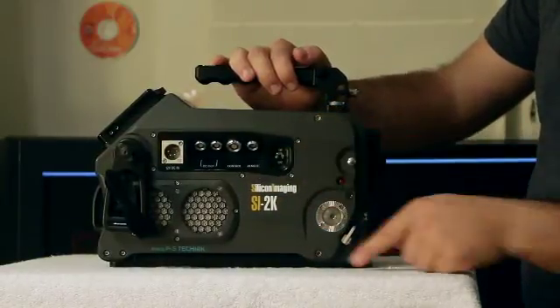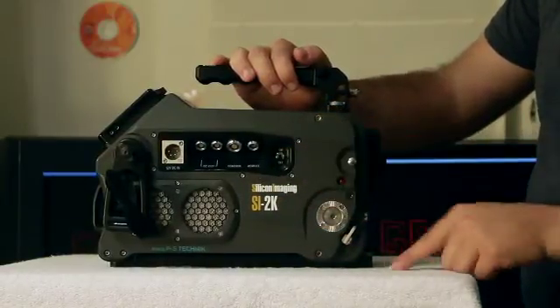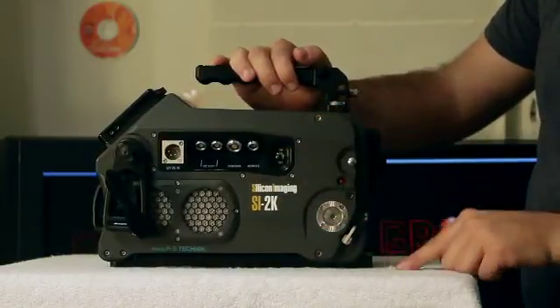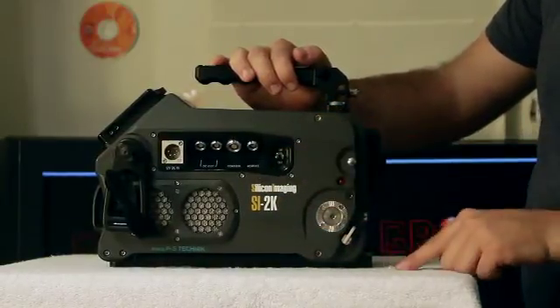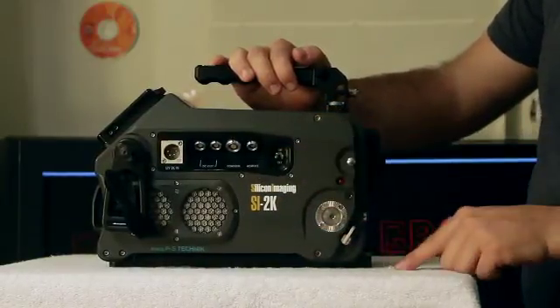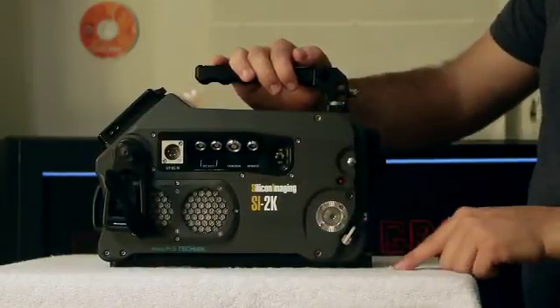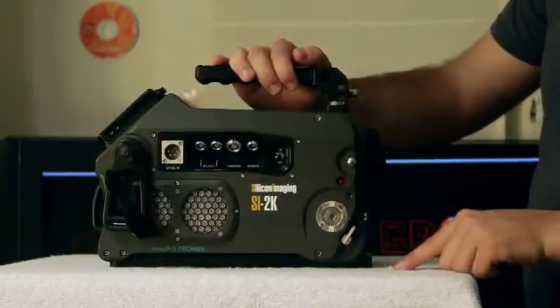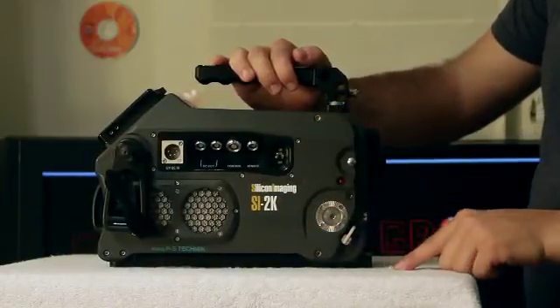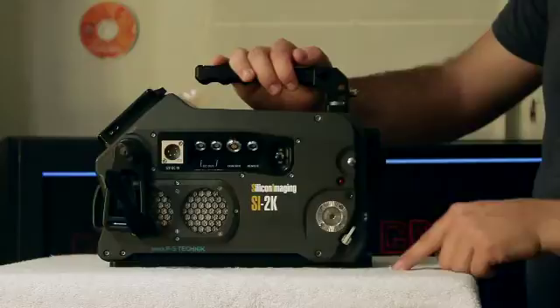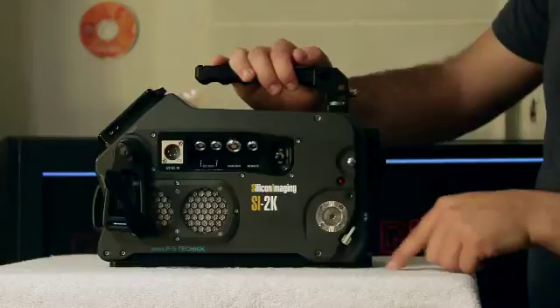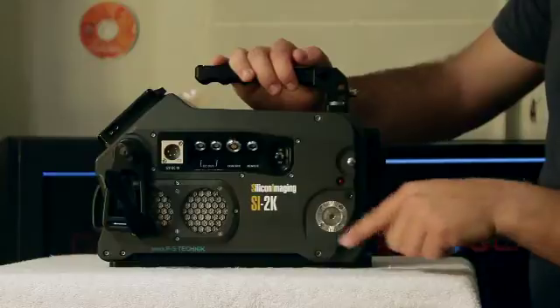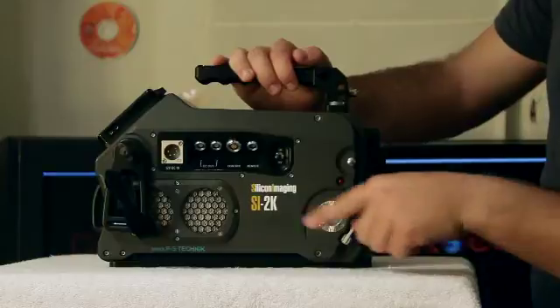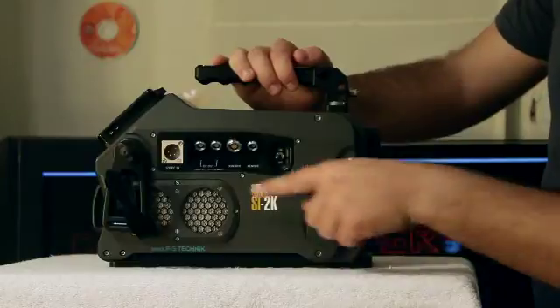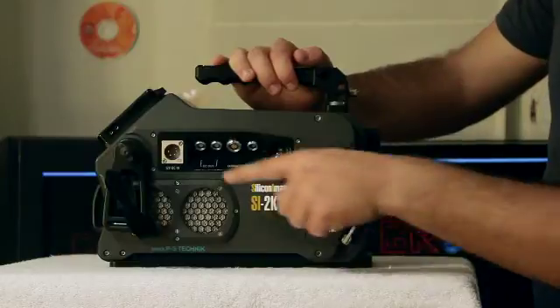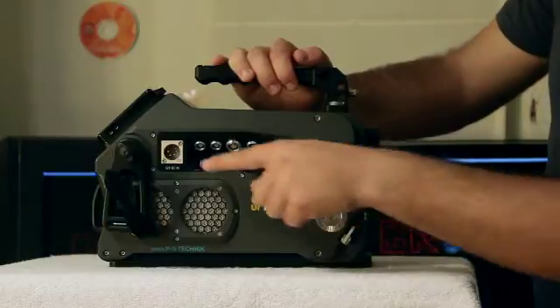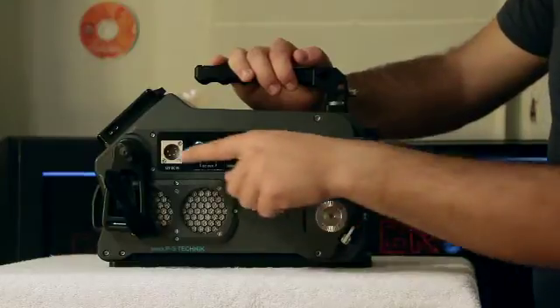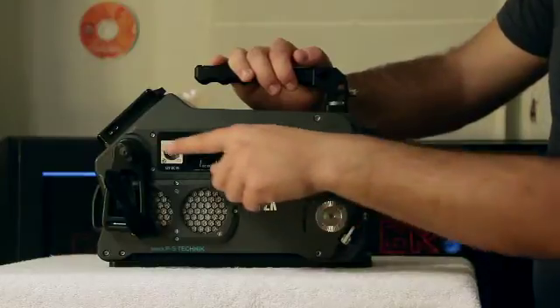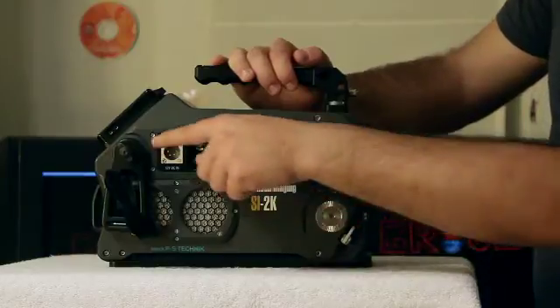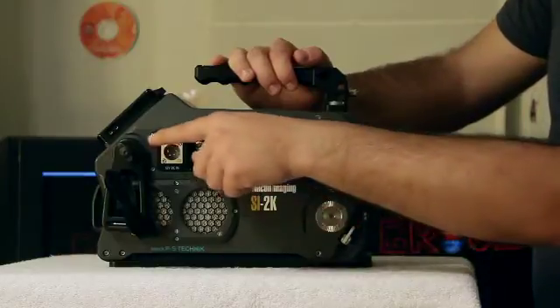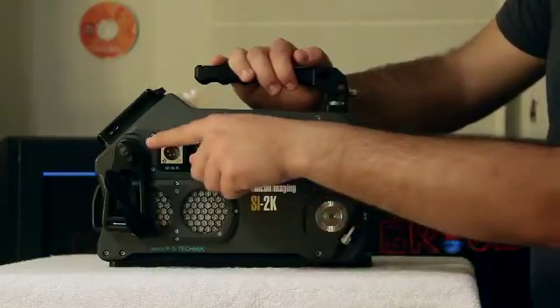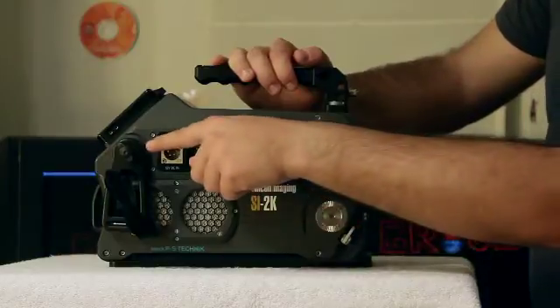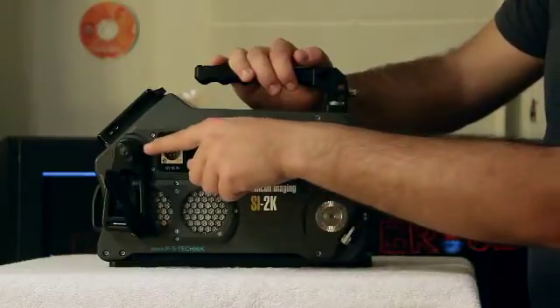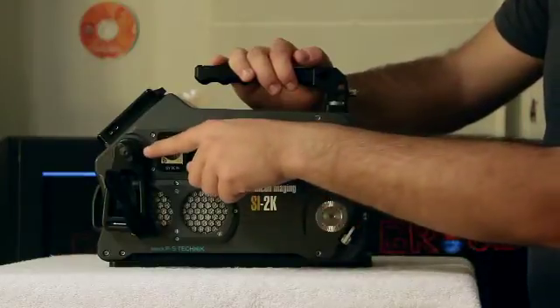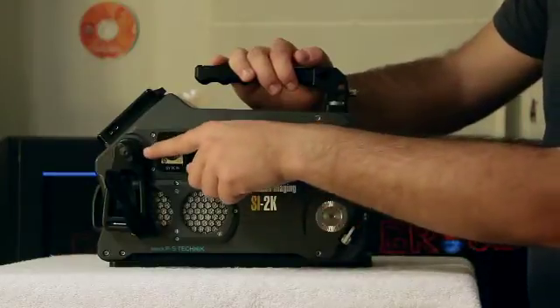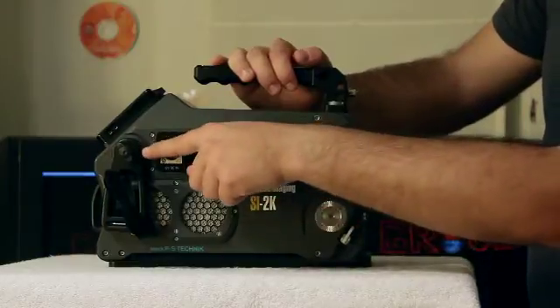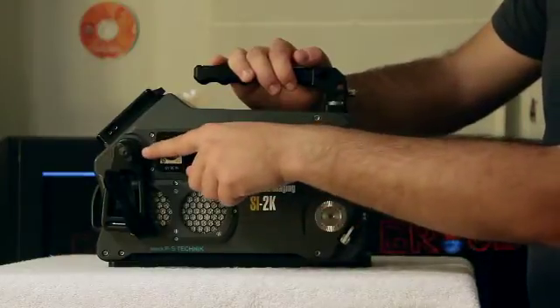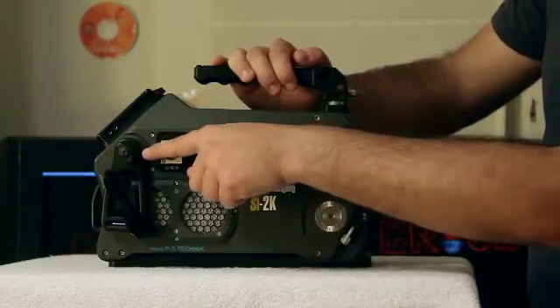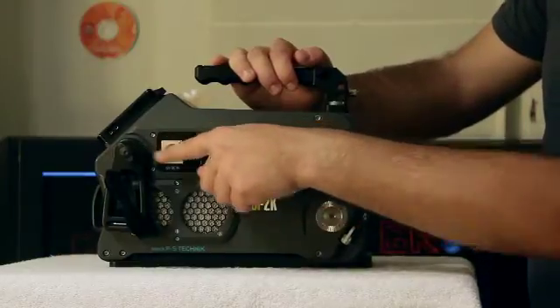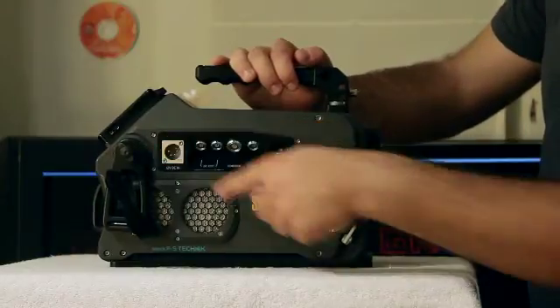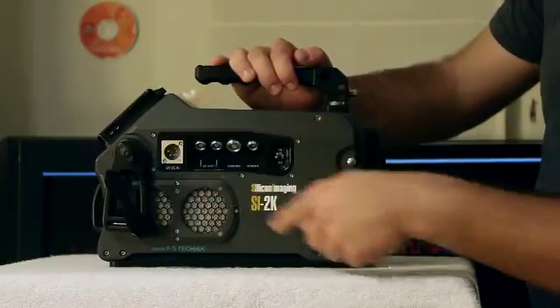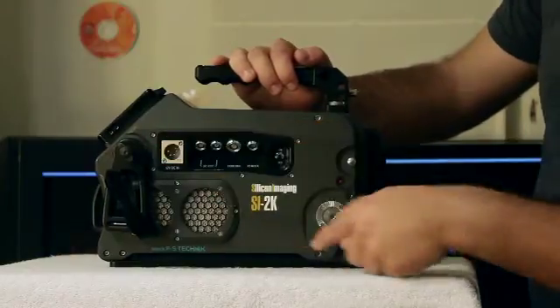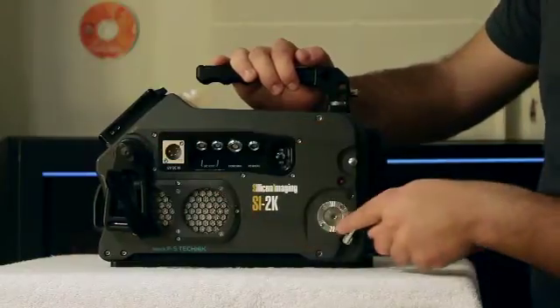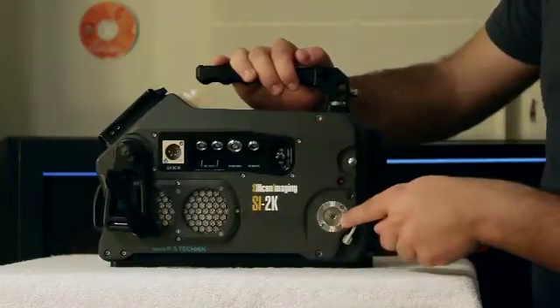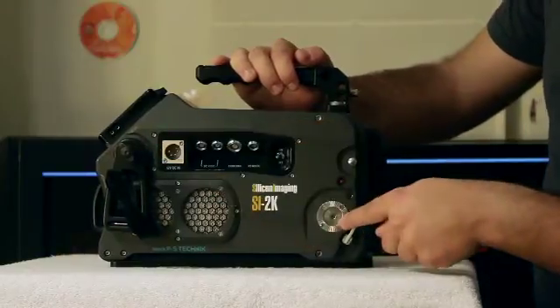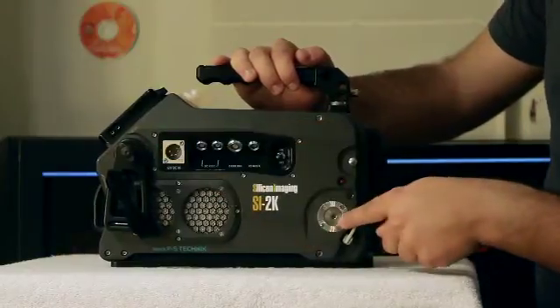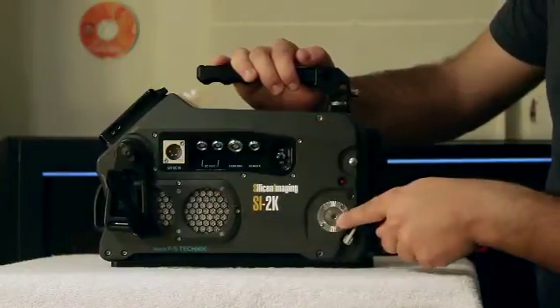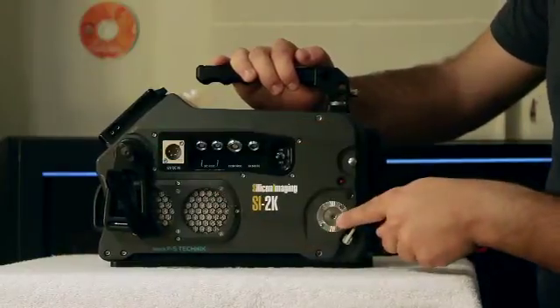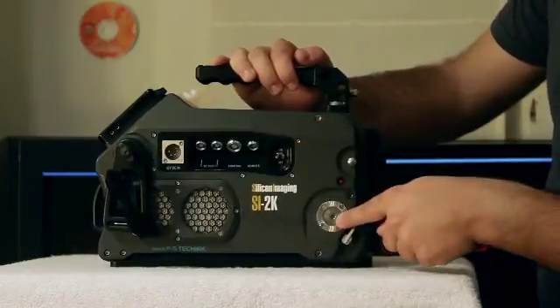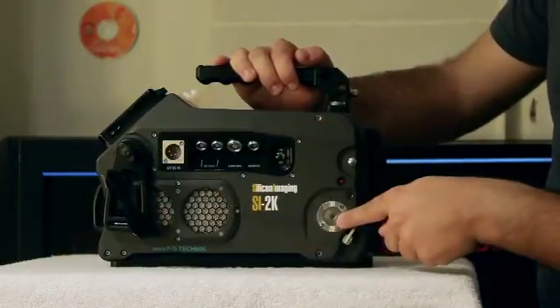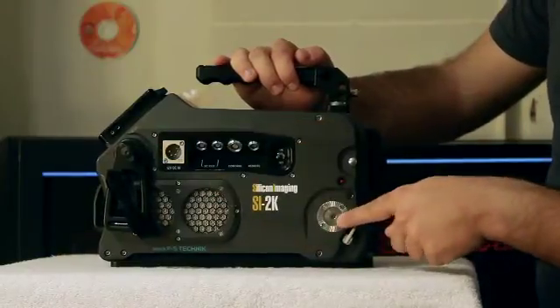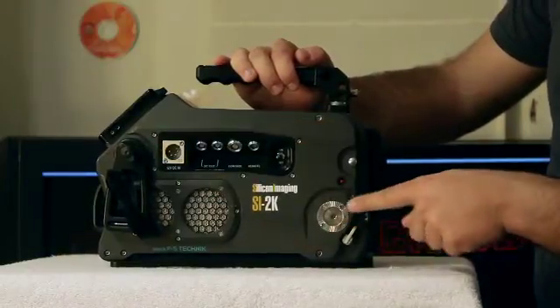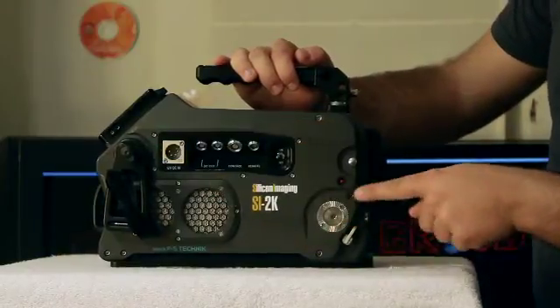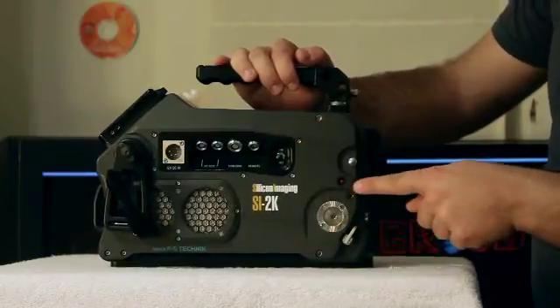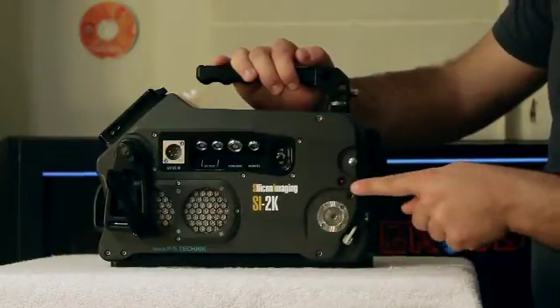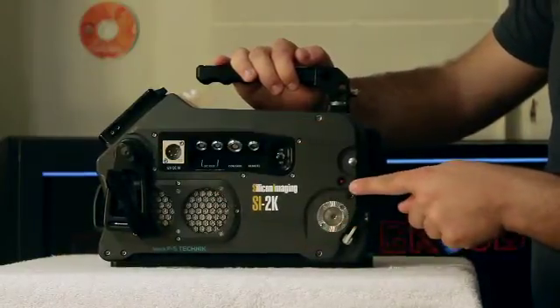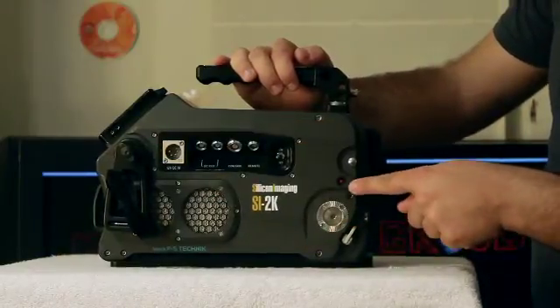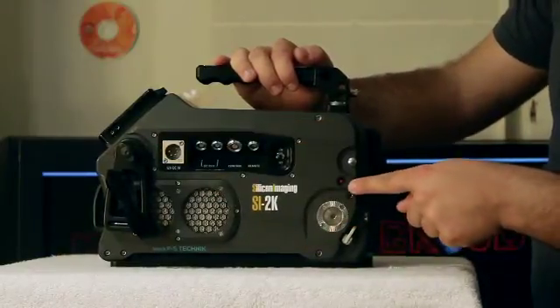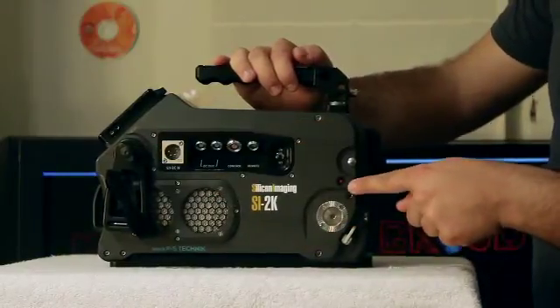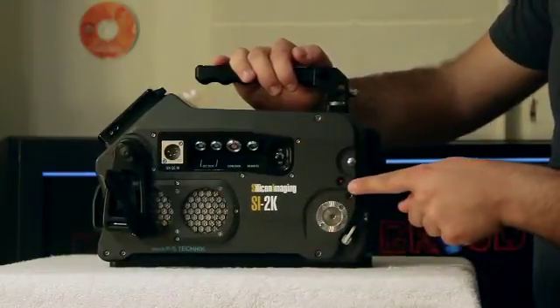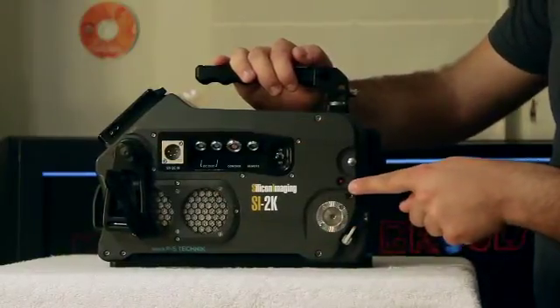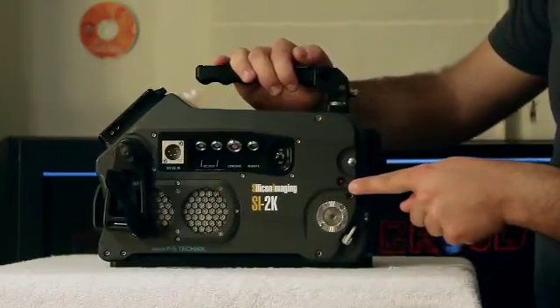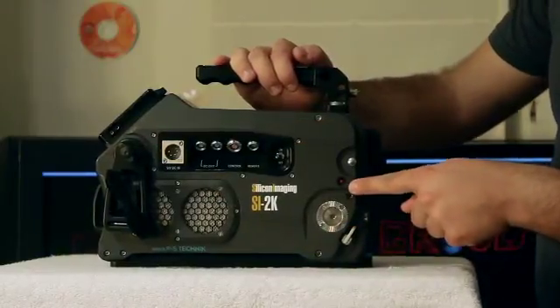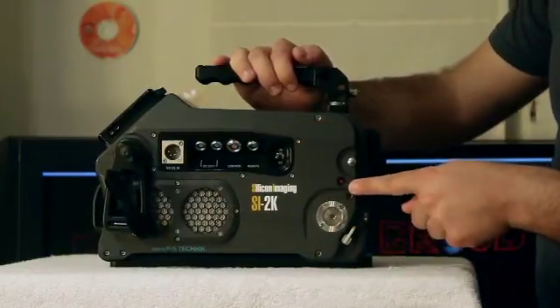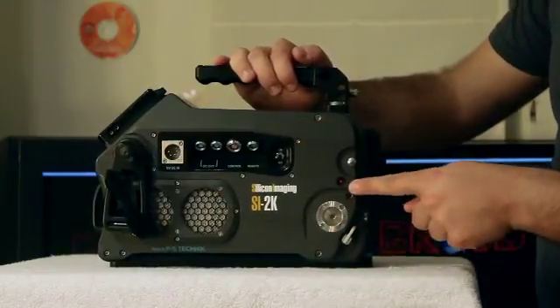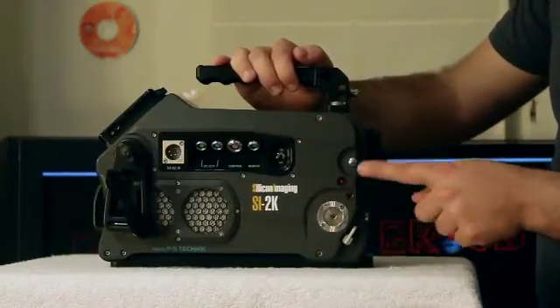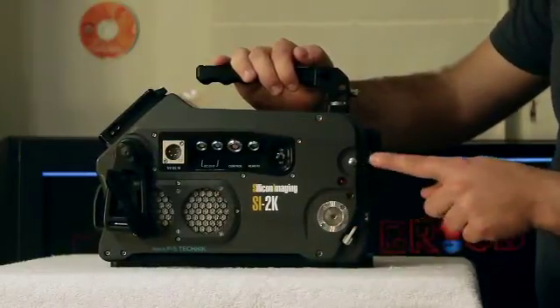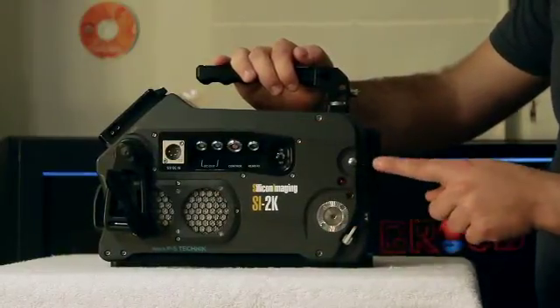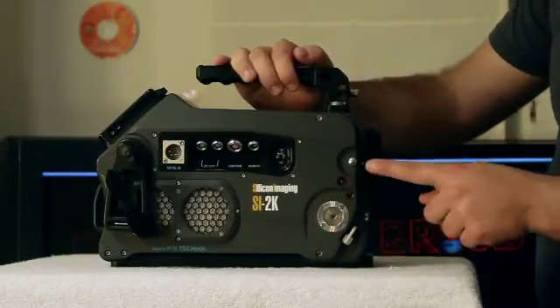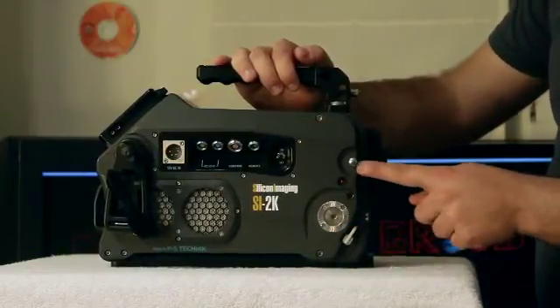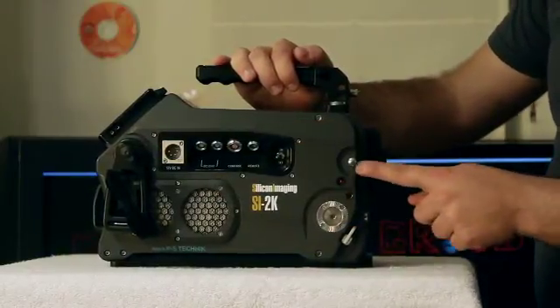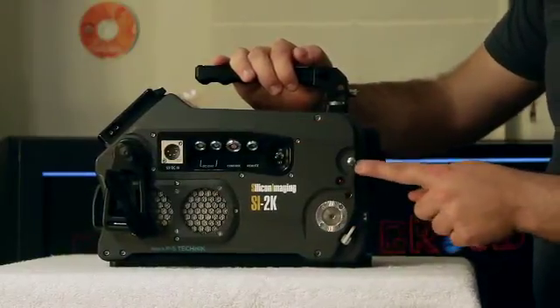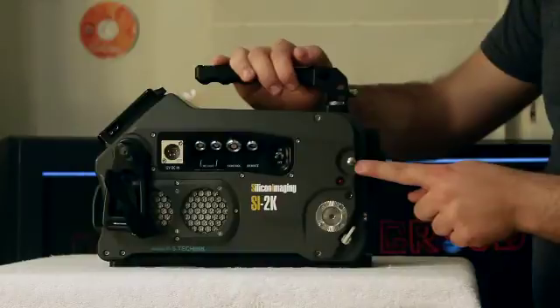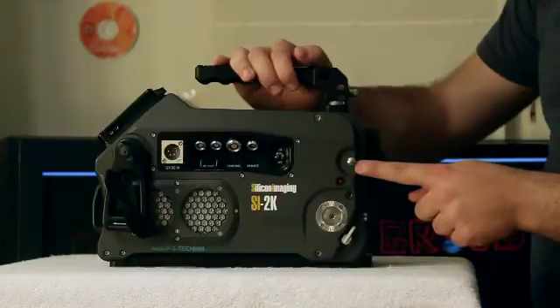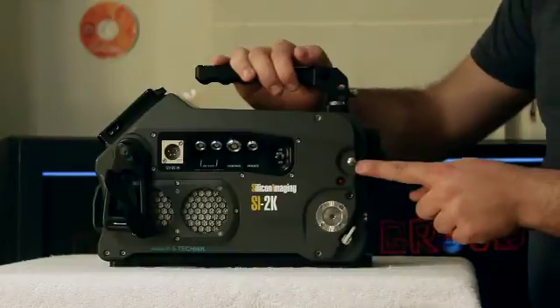In addition, we have accessory ports, record indicator light, and focus plane.